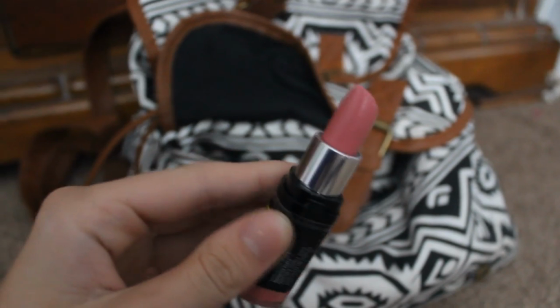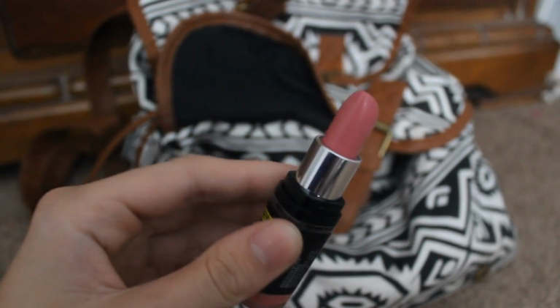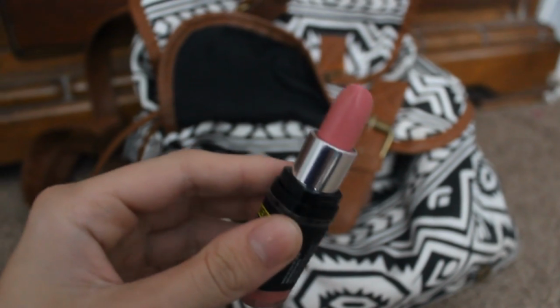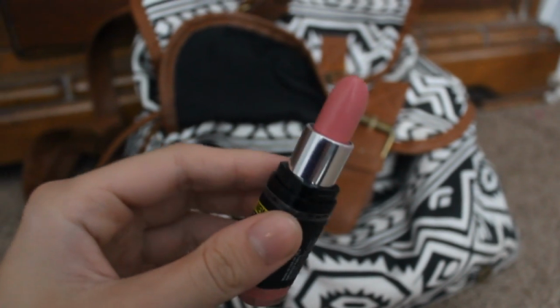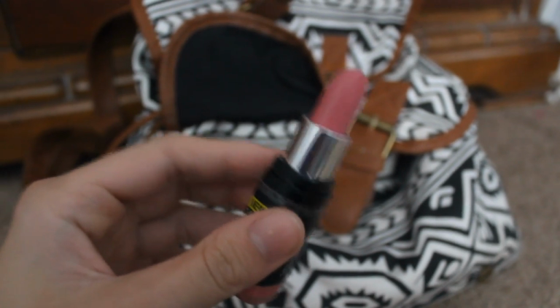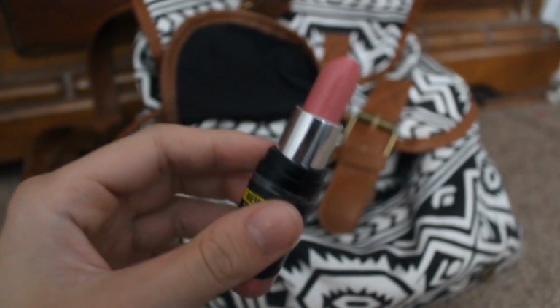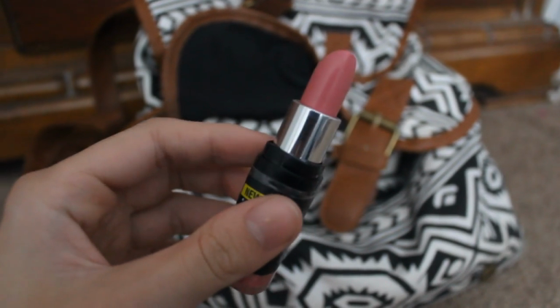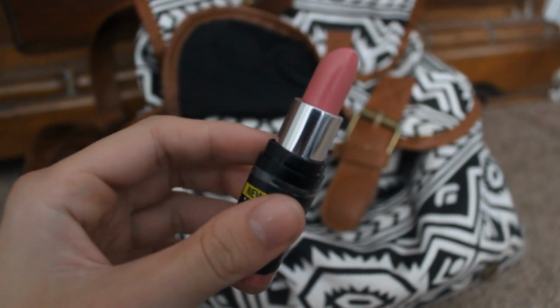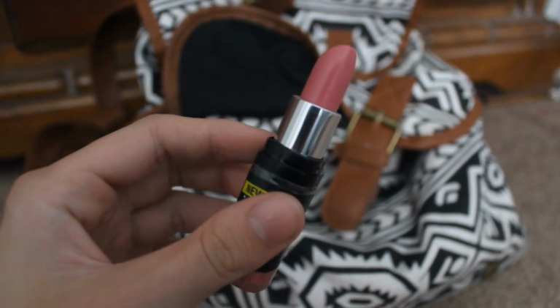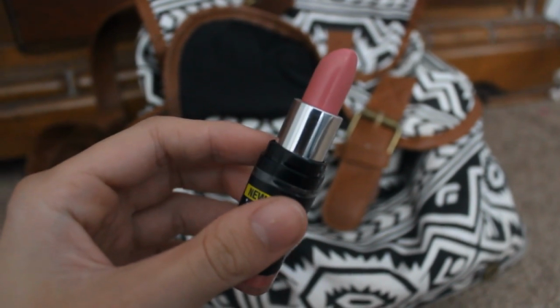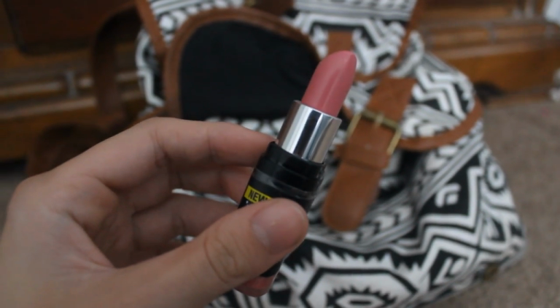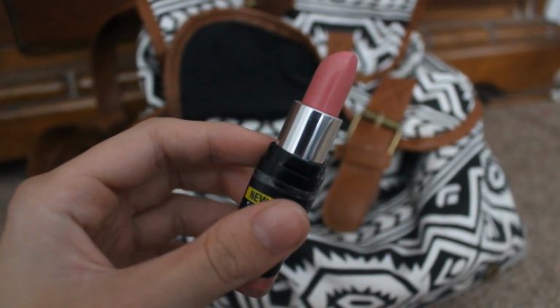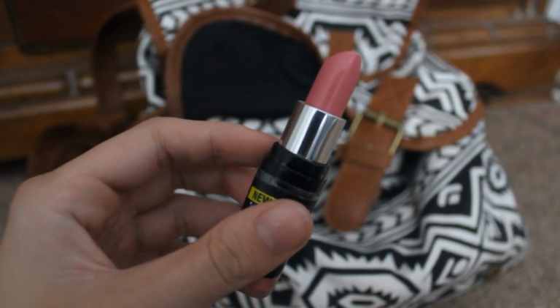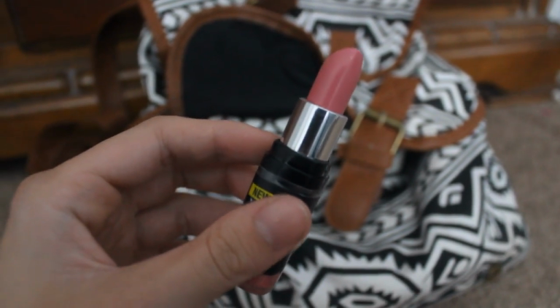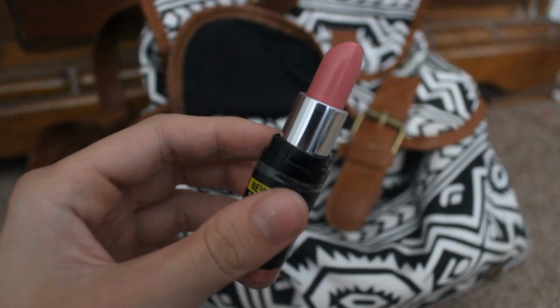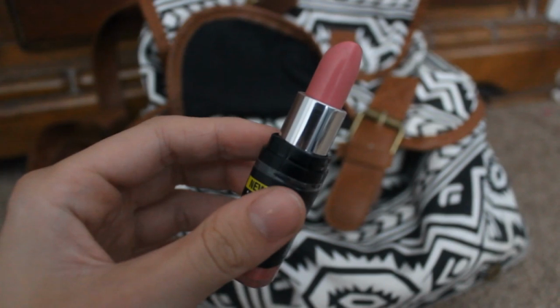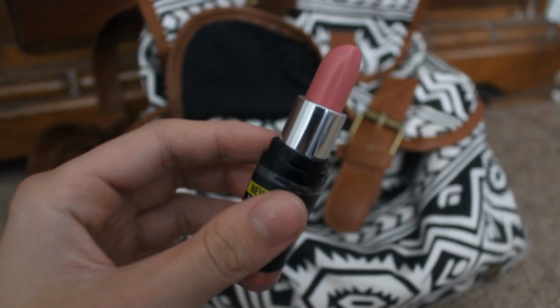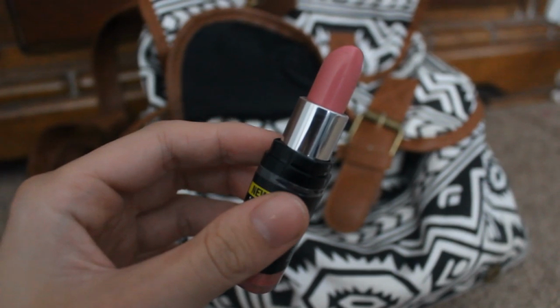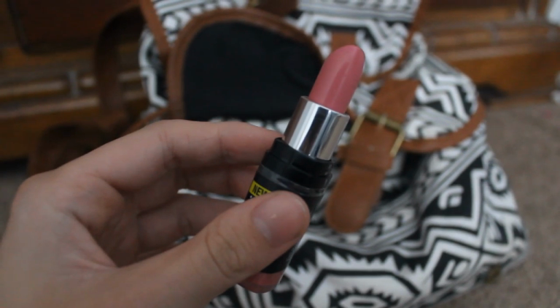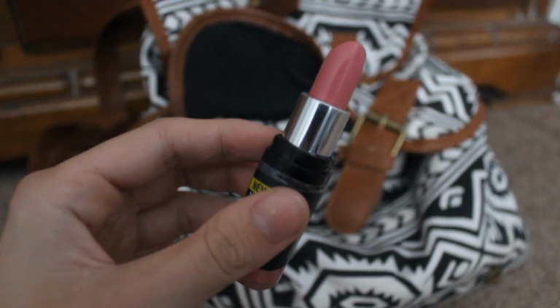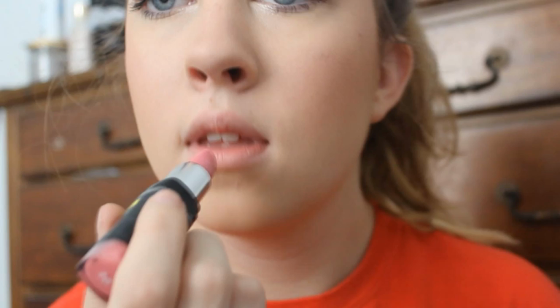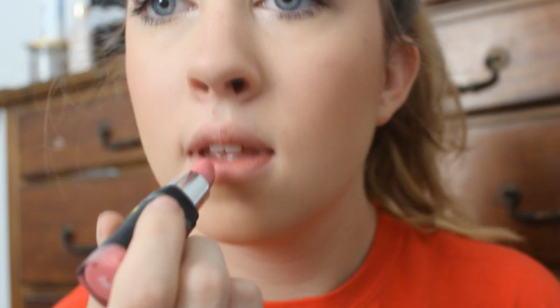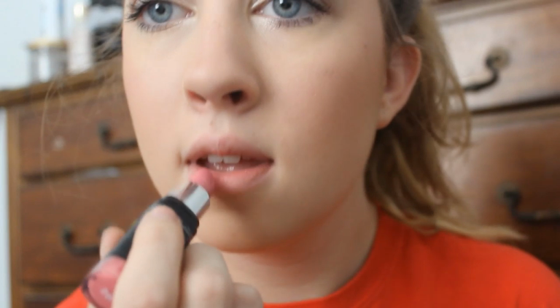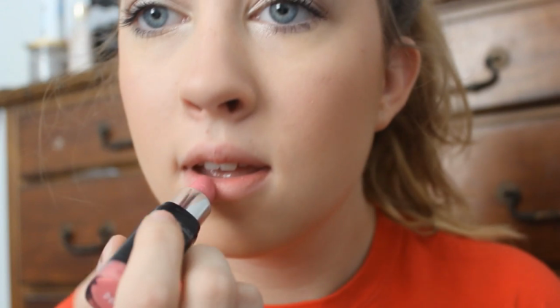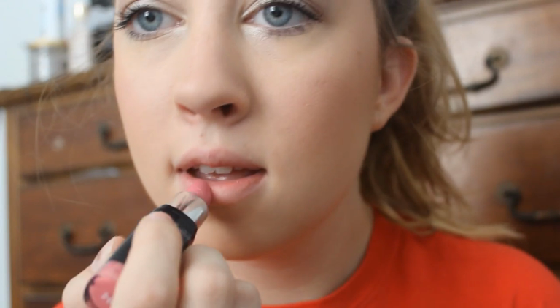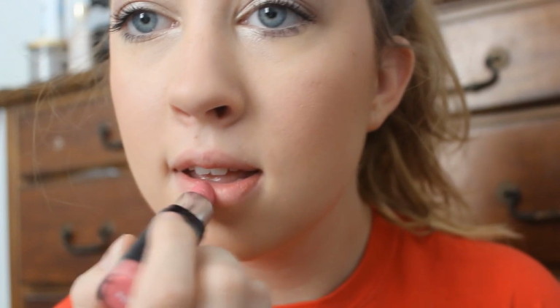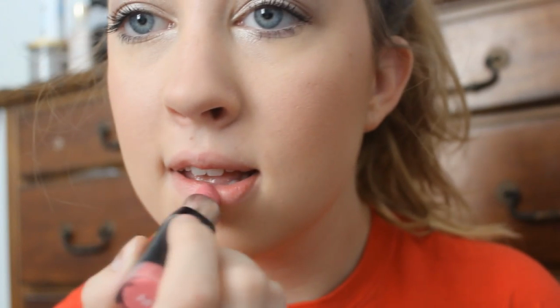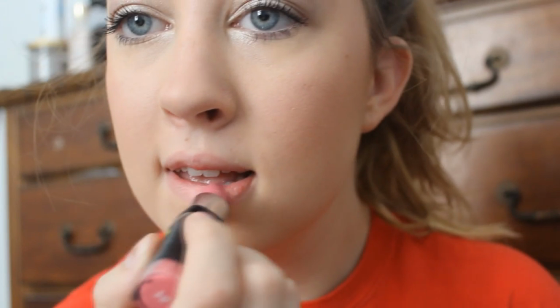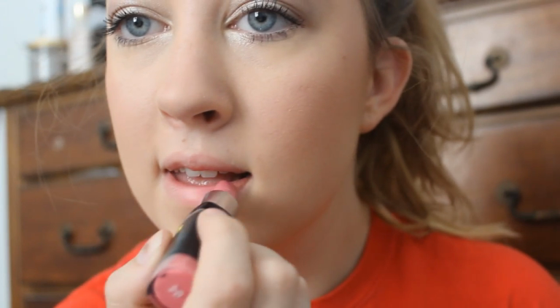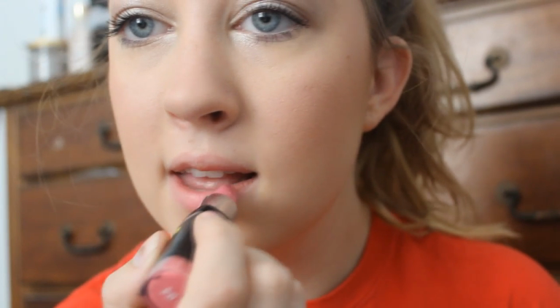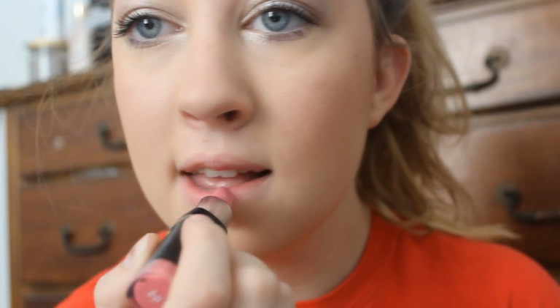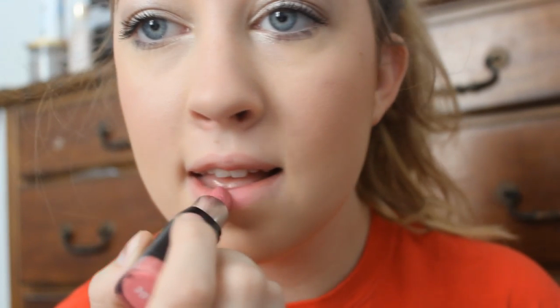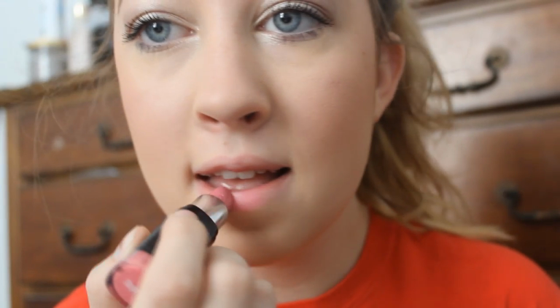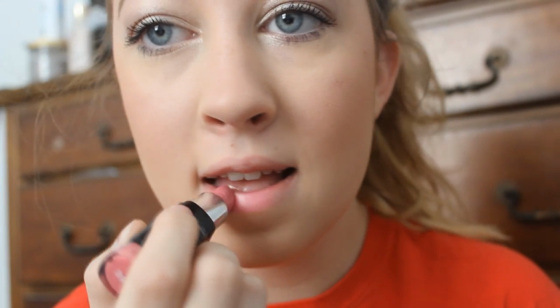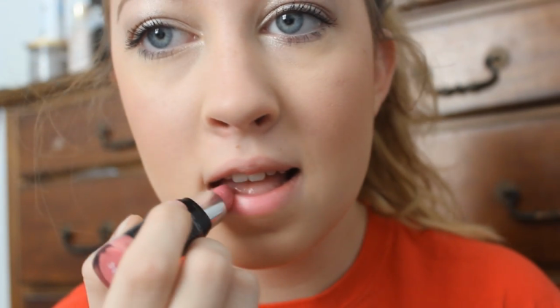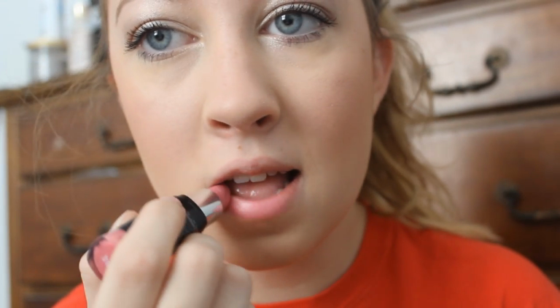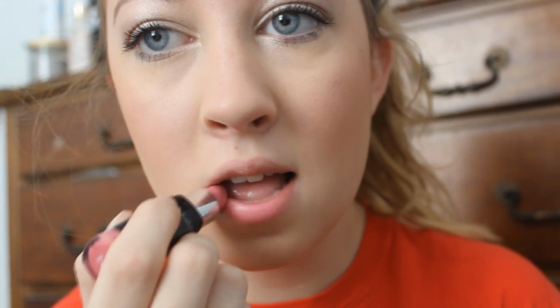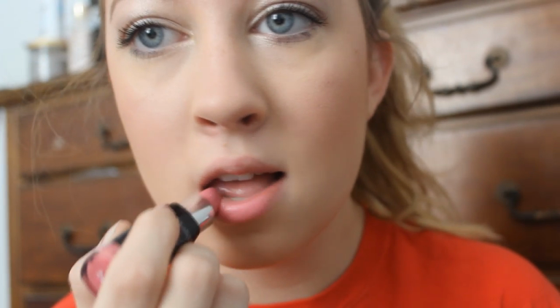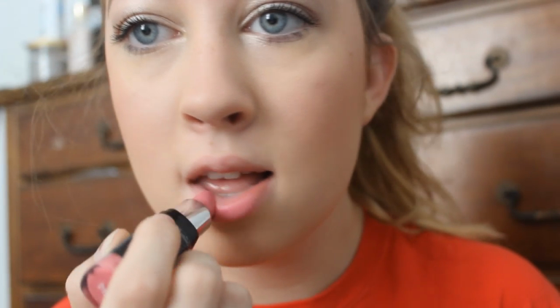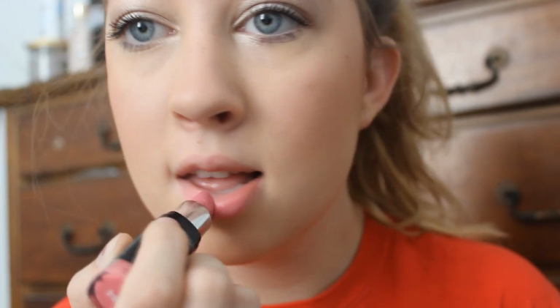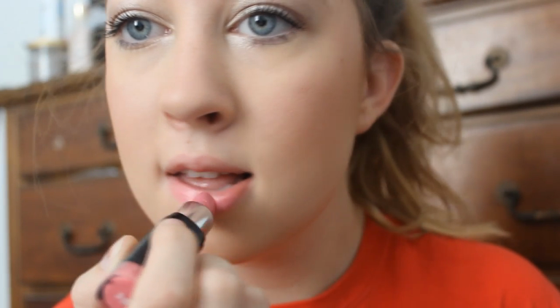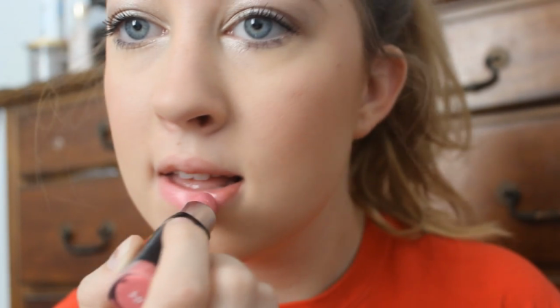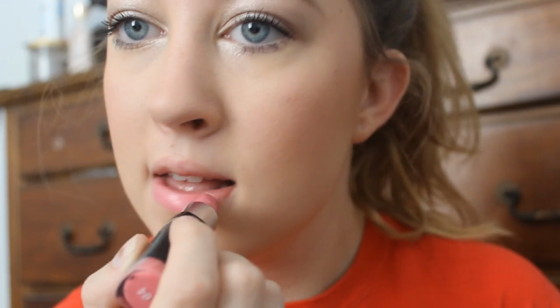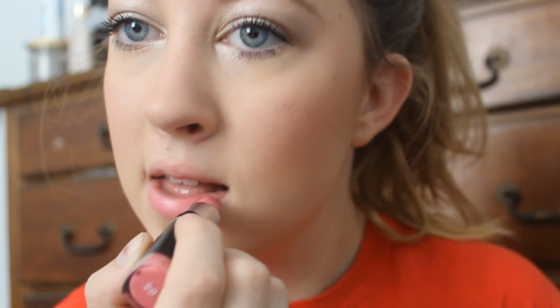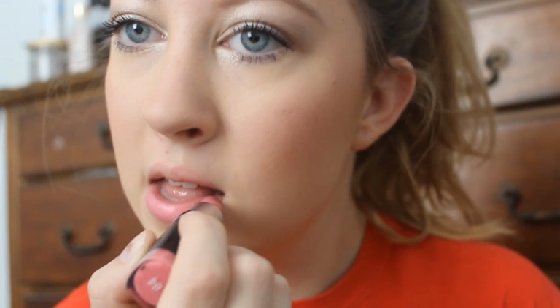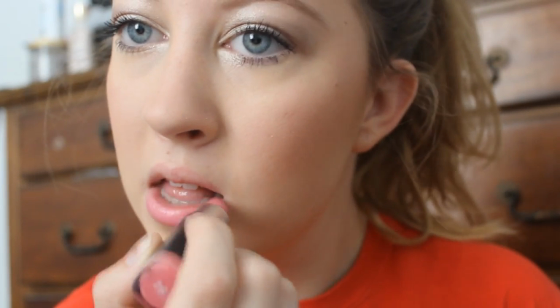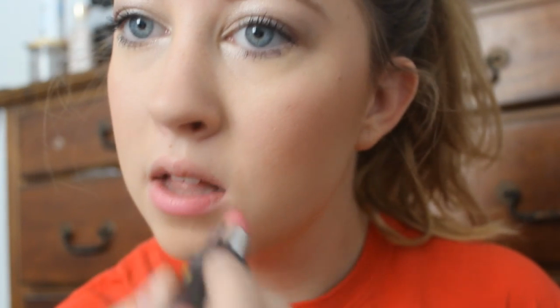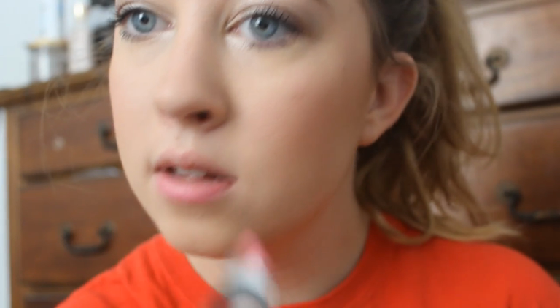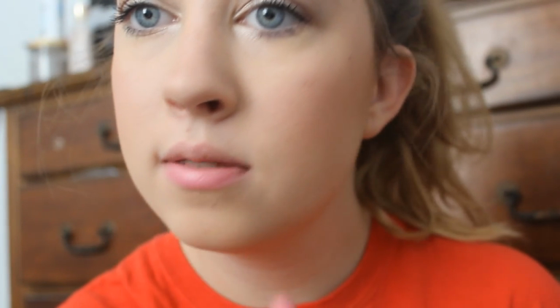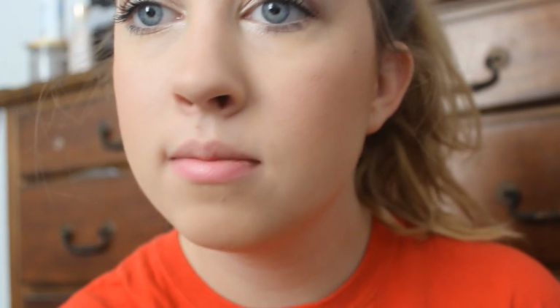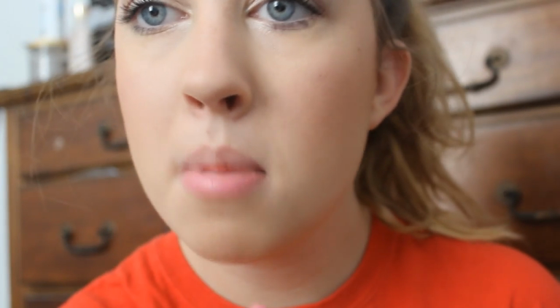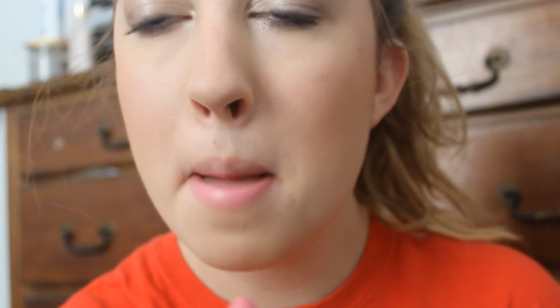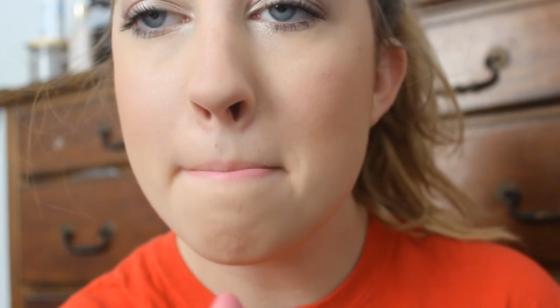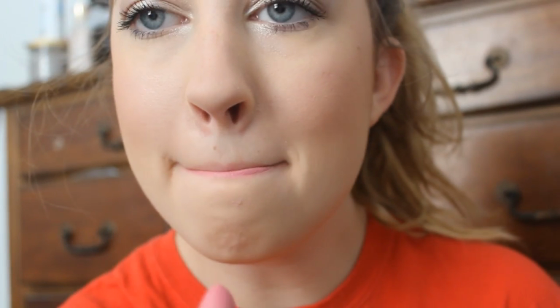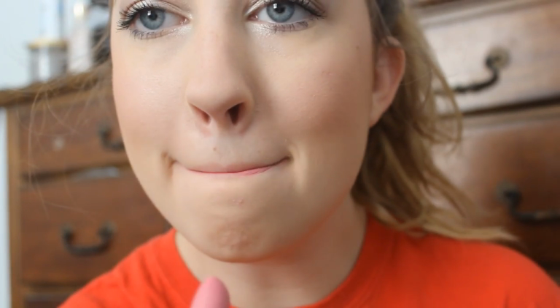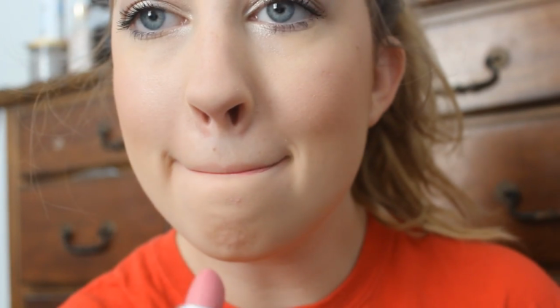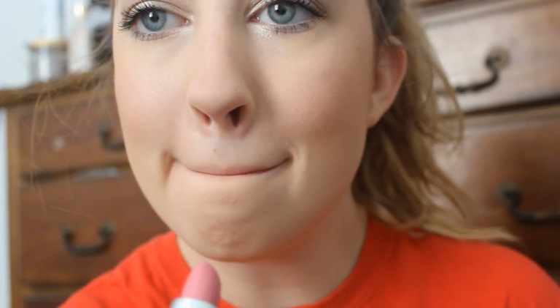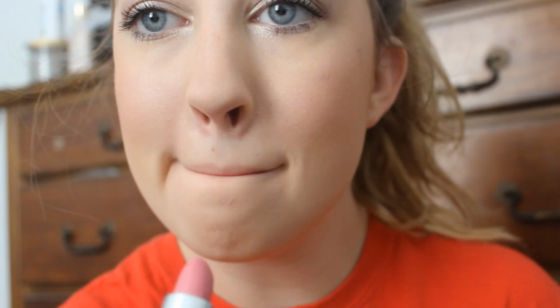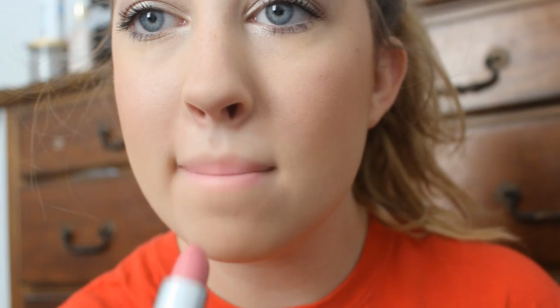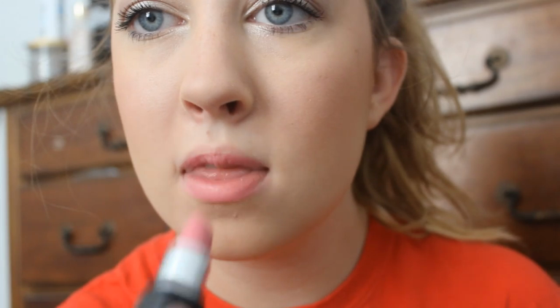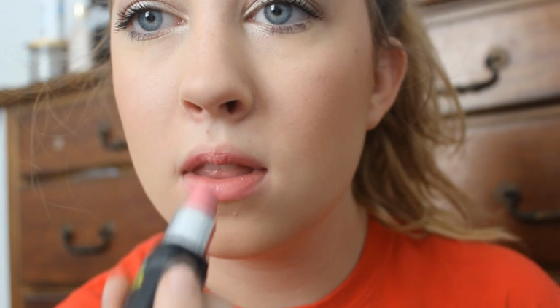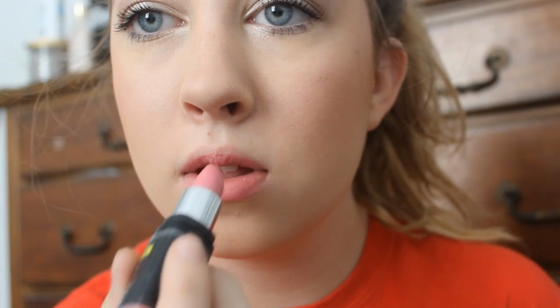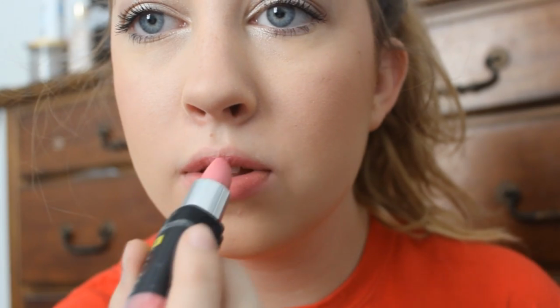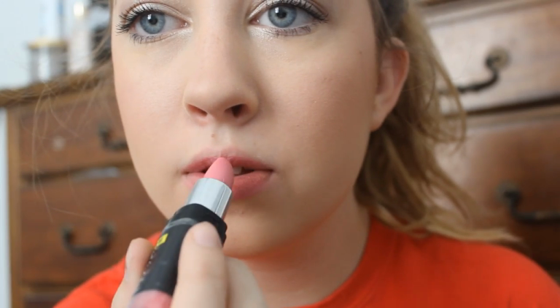And to complete this look, I'll be applying a Babydoll pink lipstick — and that is my finished everyday school makeup tutorial. Hope you guys liked it!